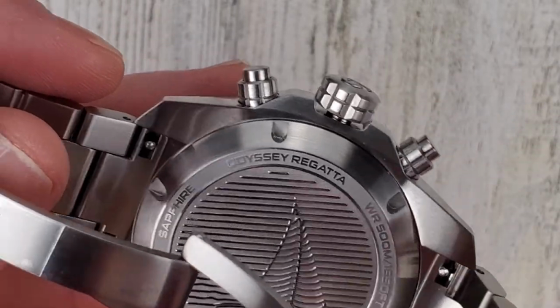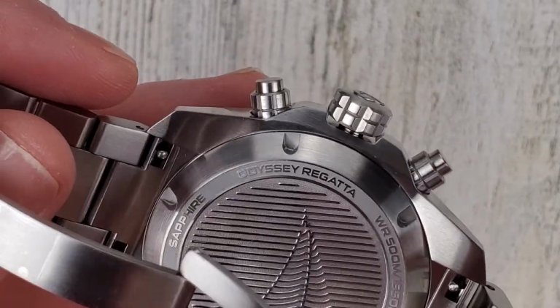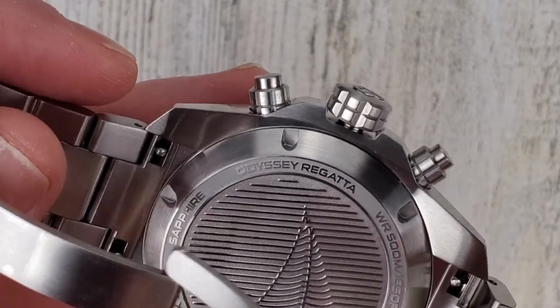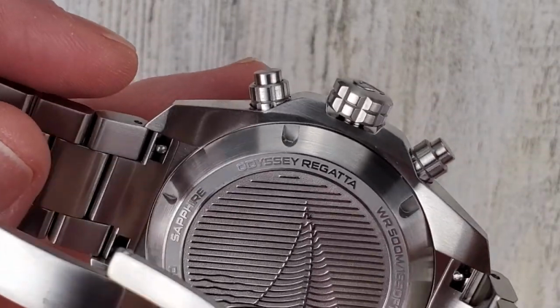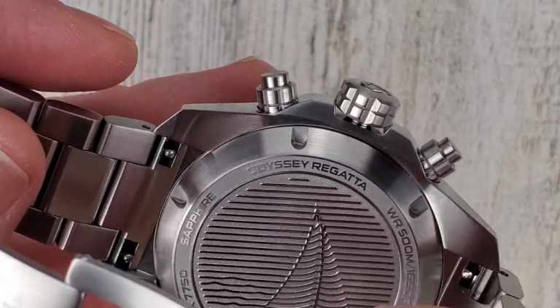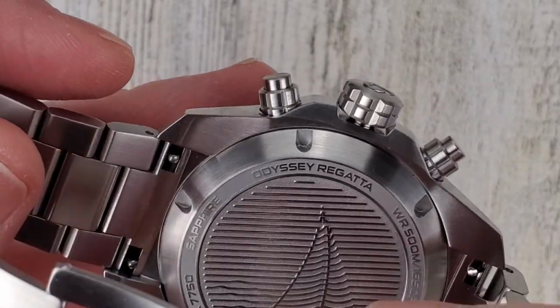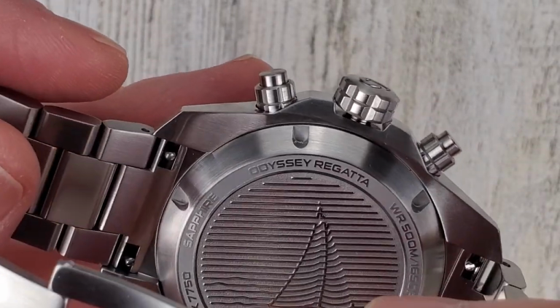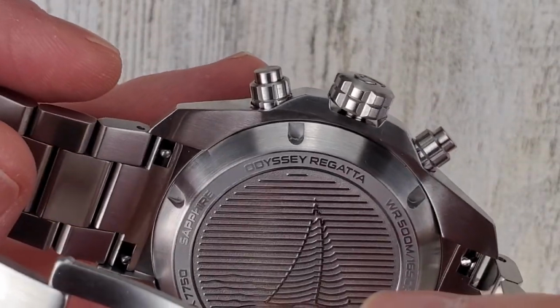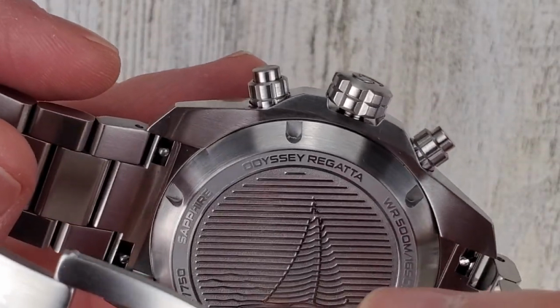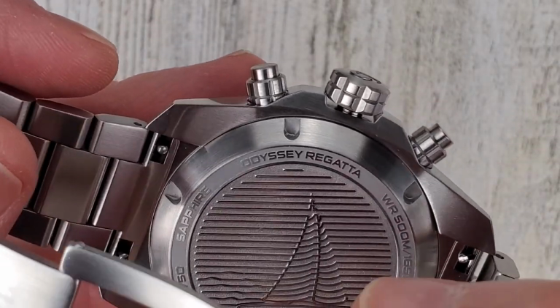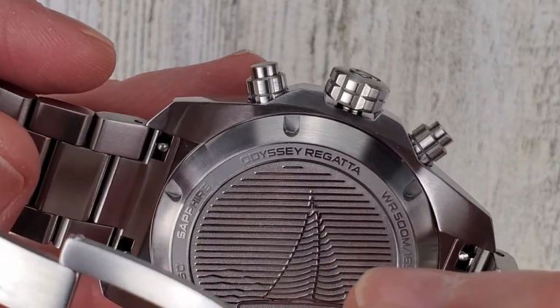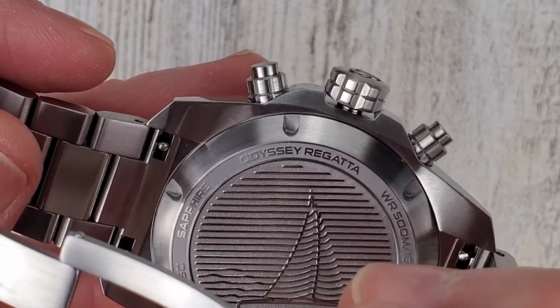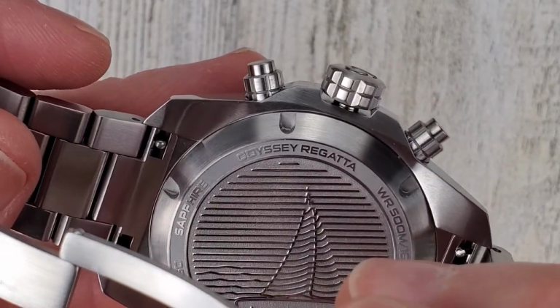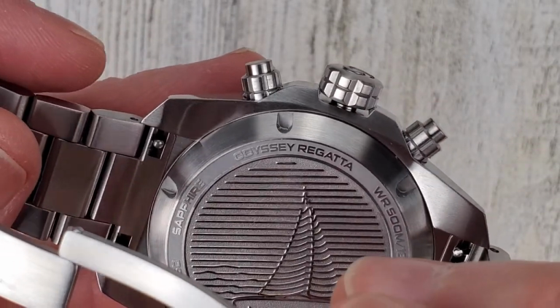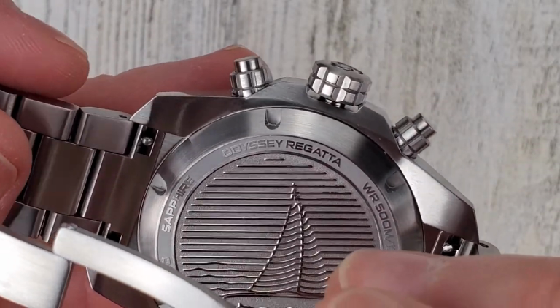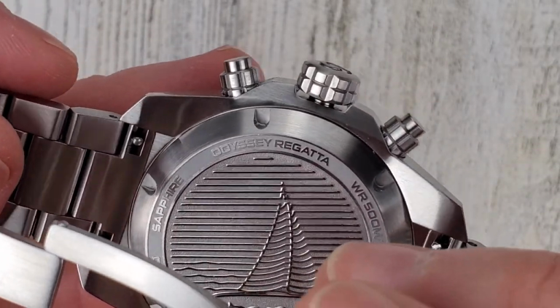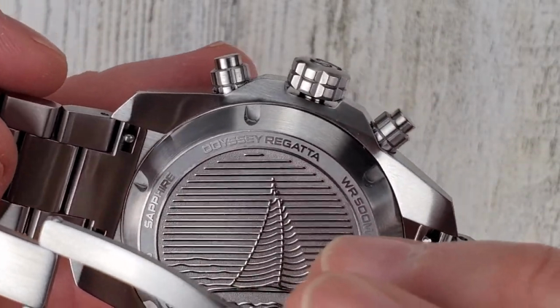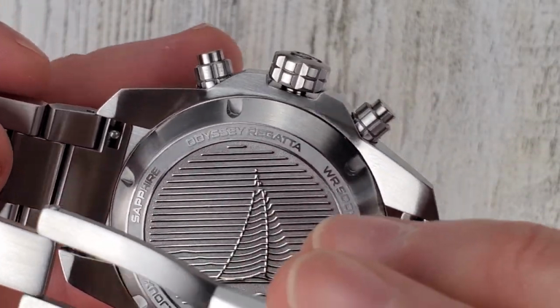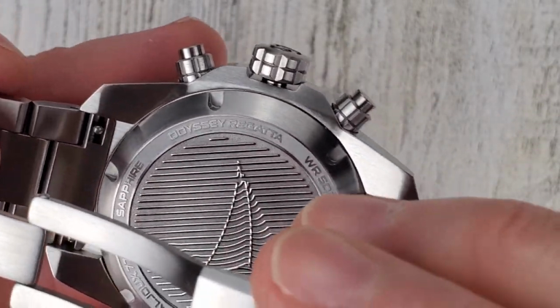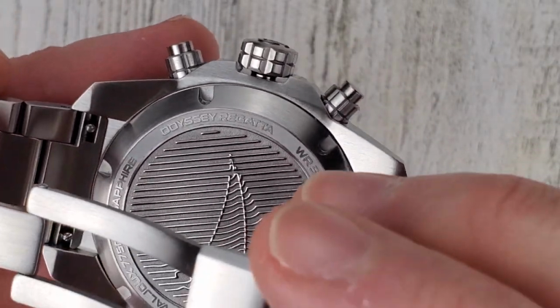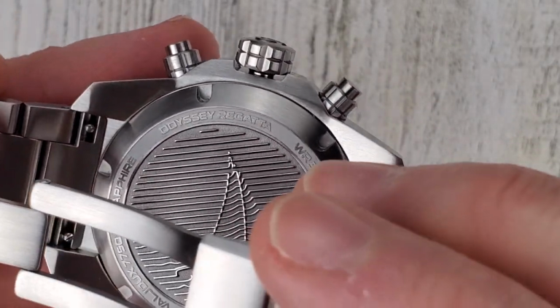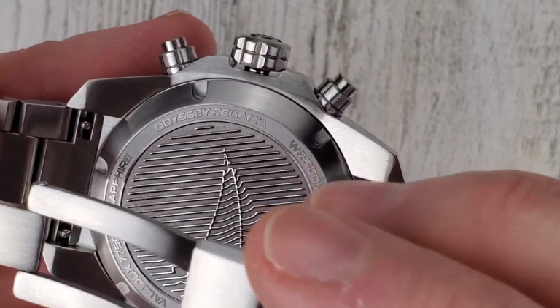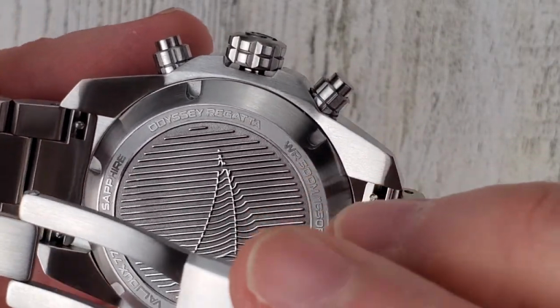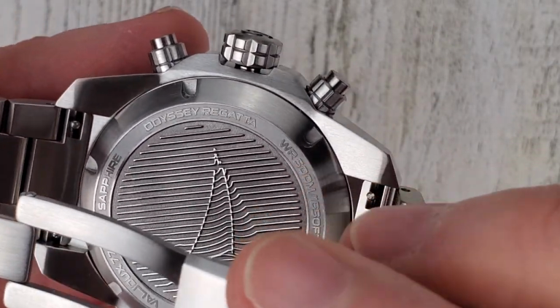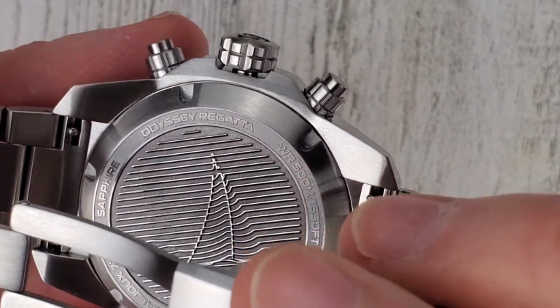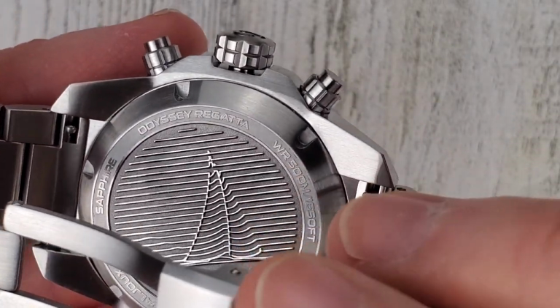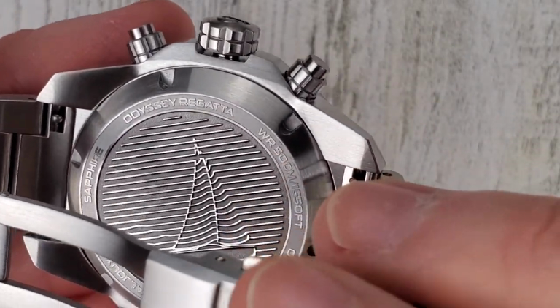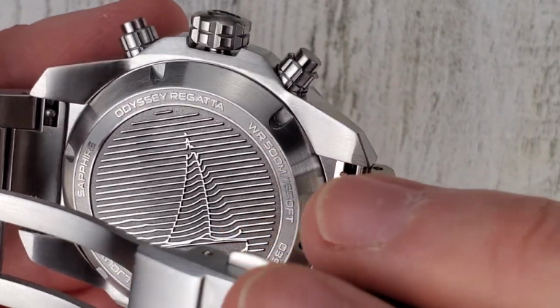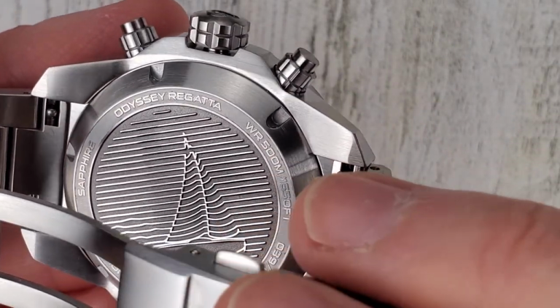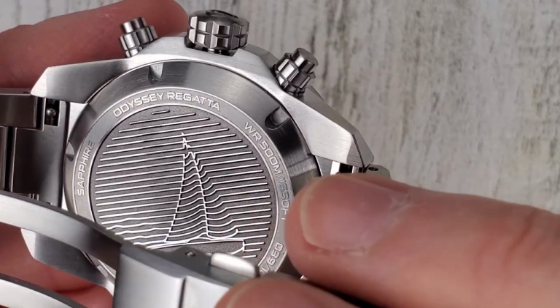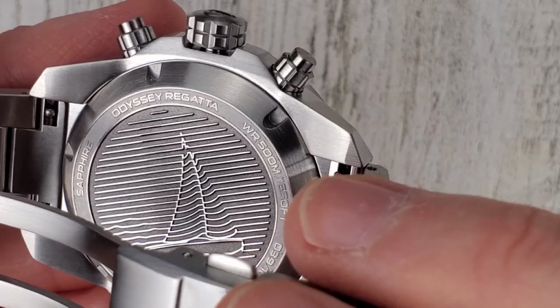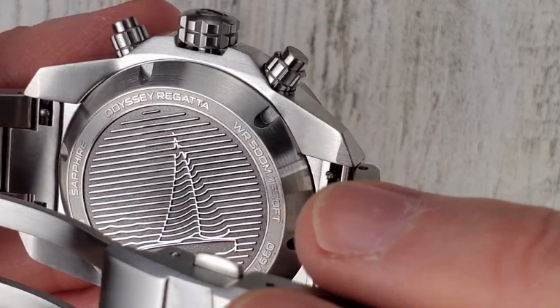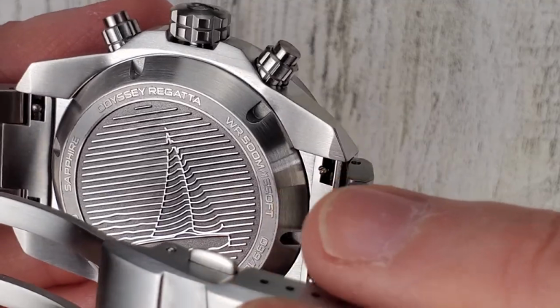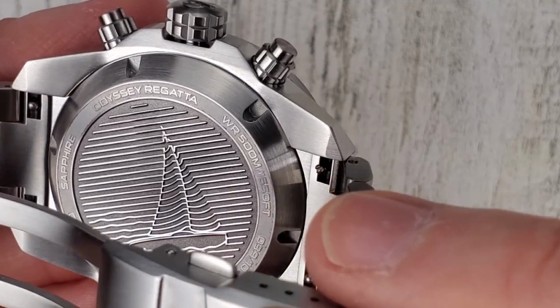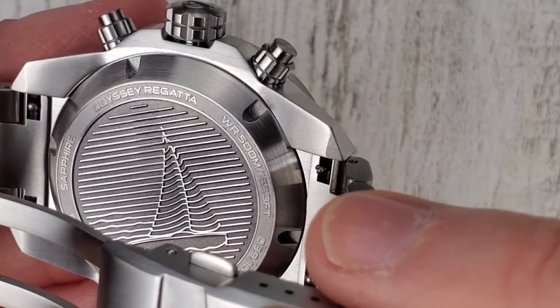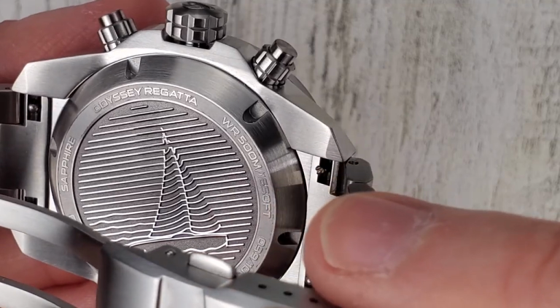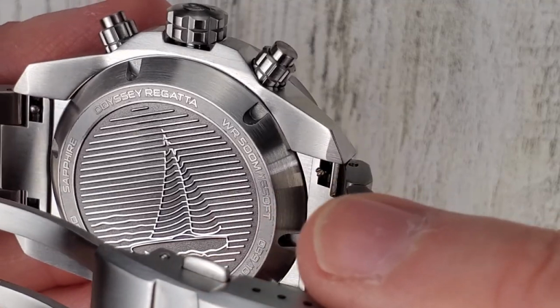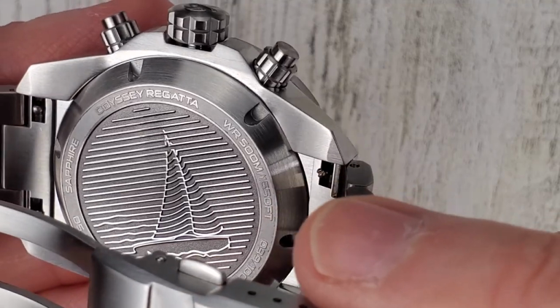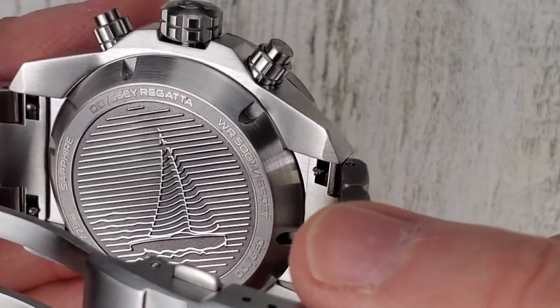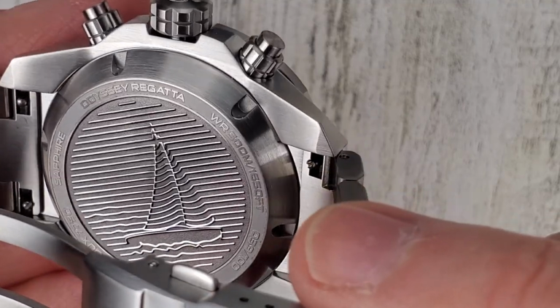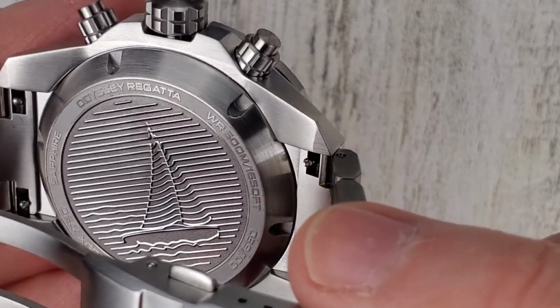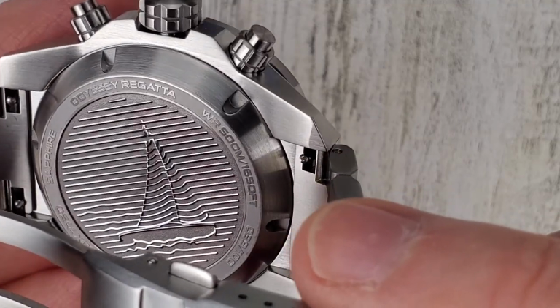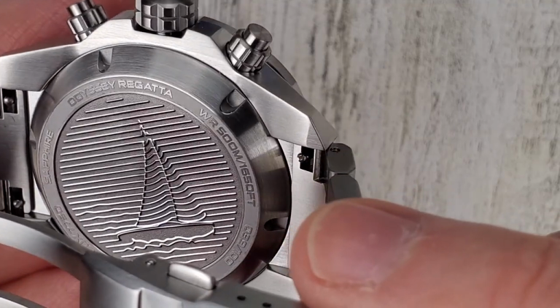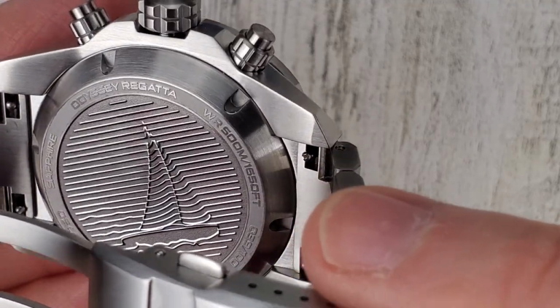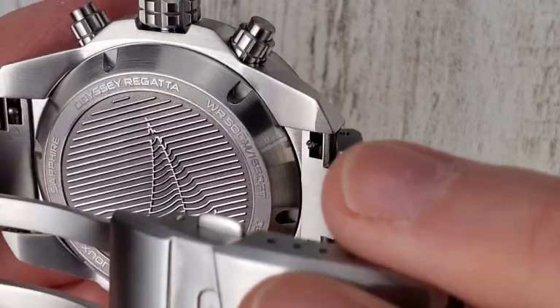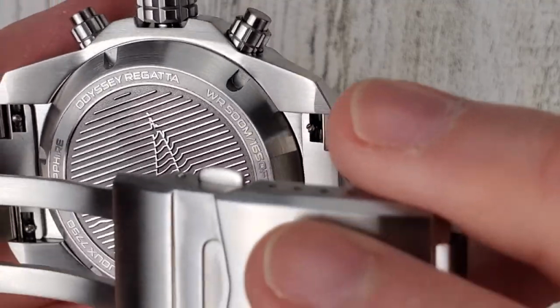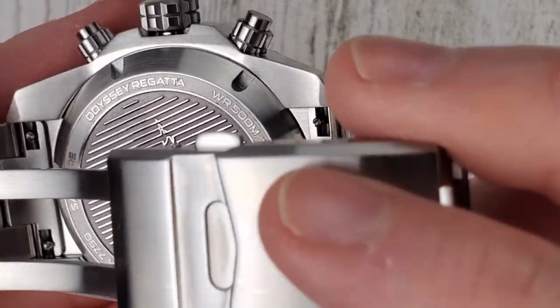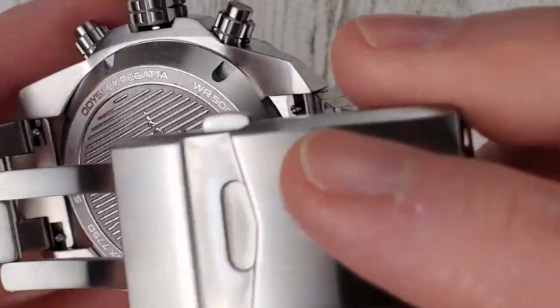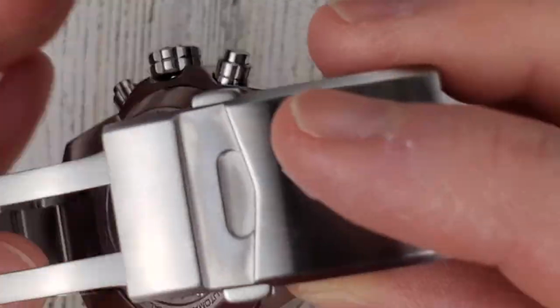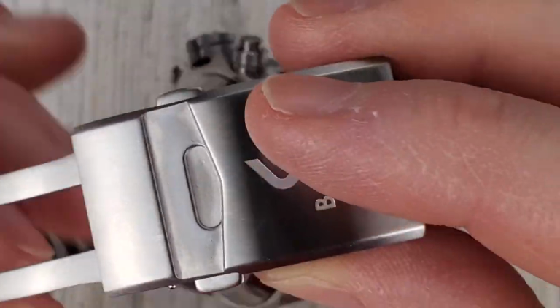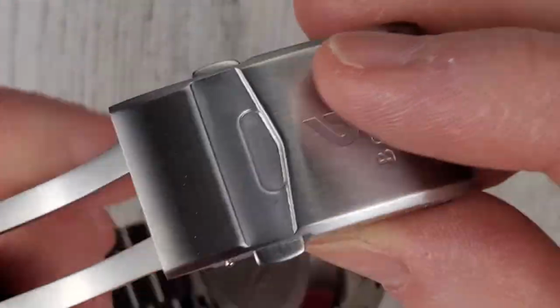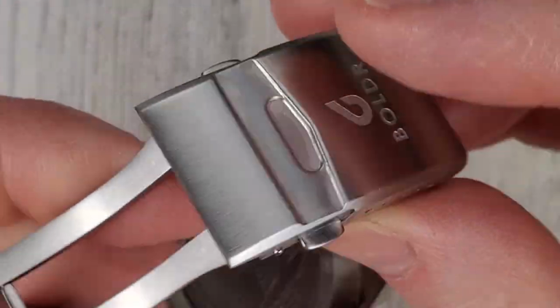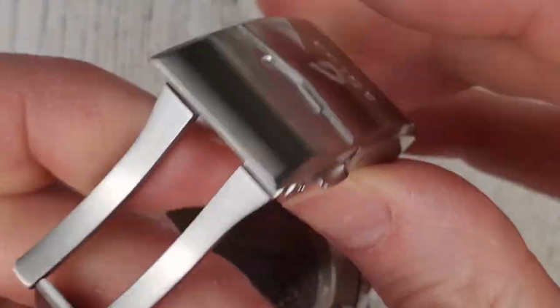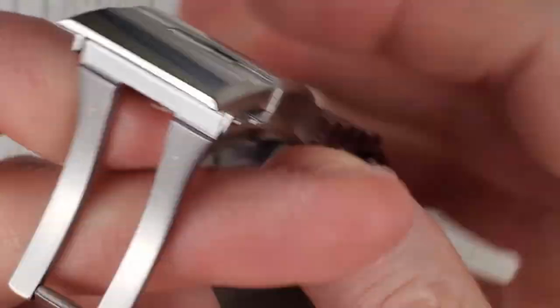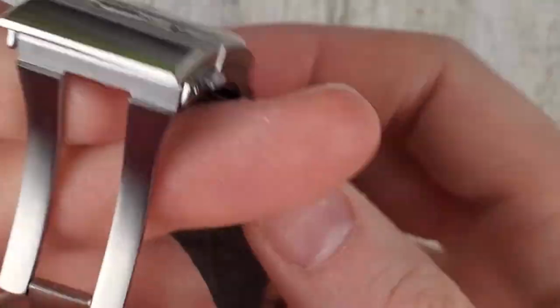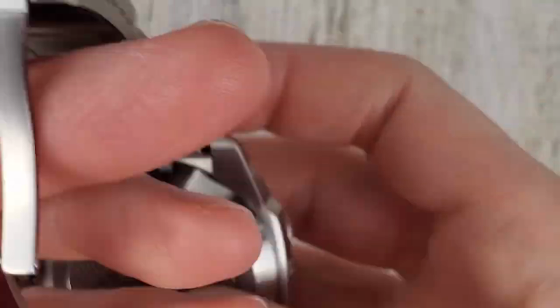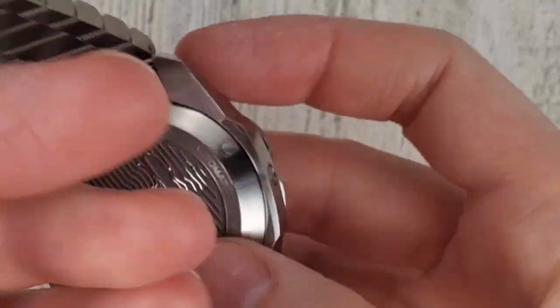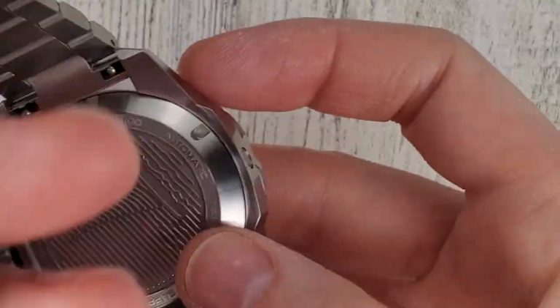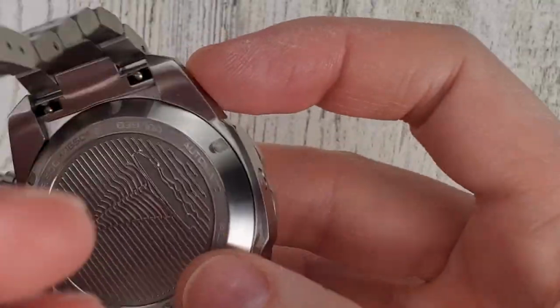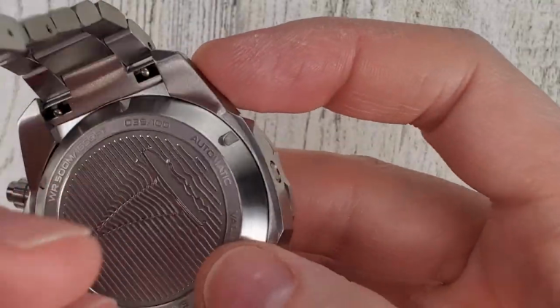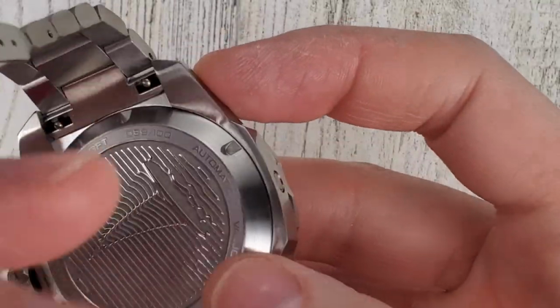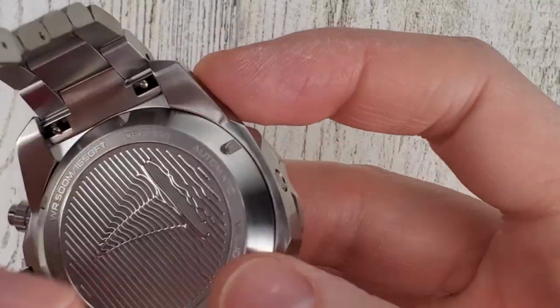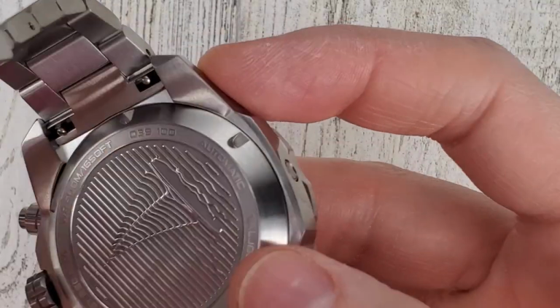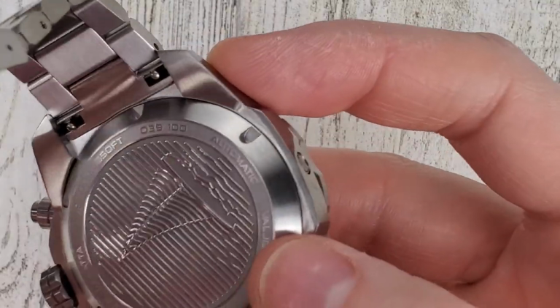Reading the case back: Odyssey Regatta, water resistance 500 meters — 1,560 feet.